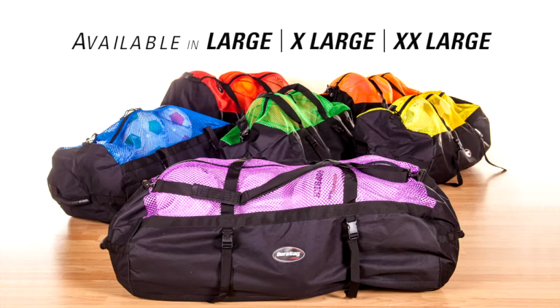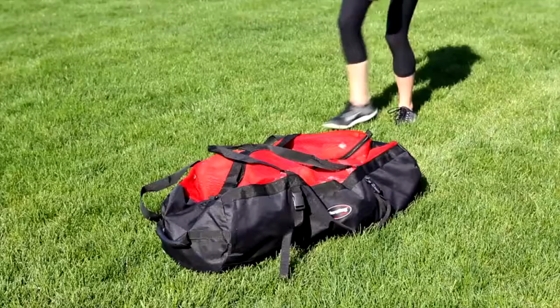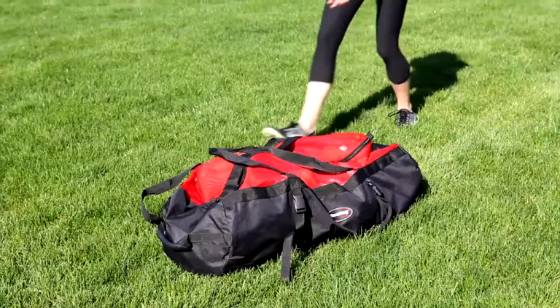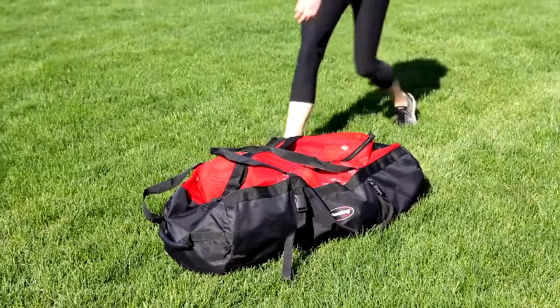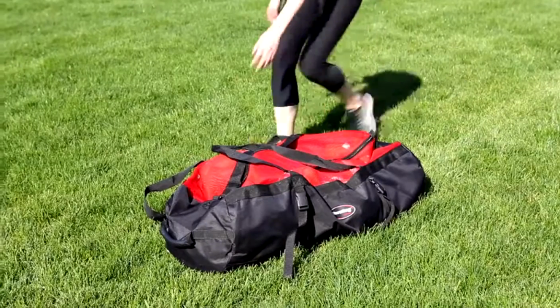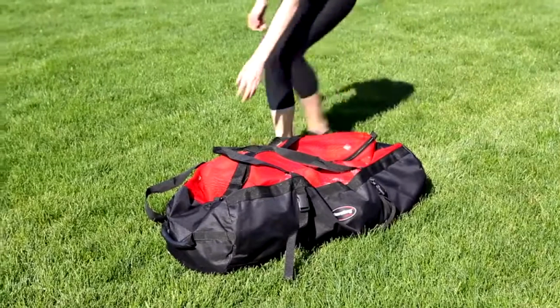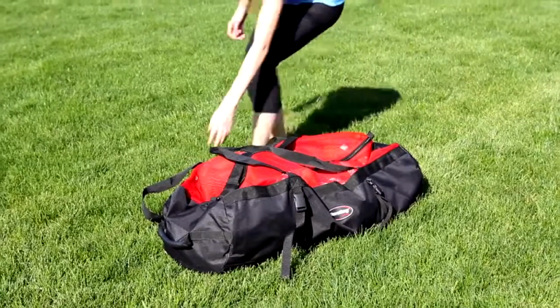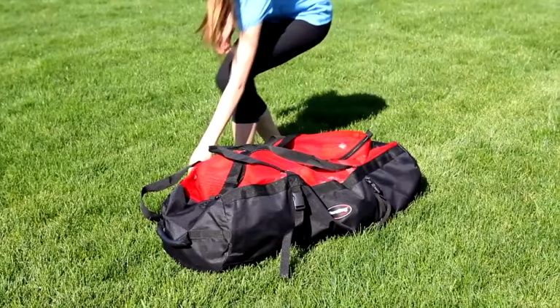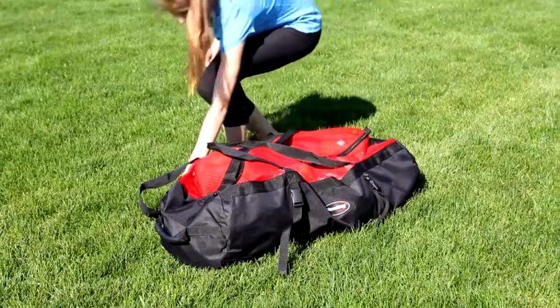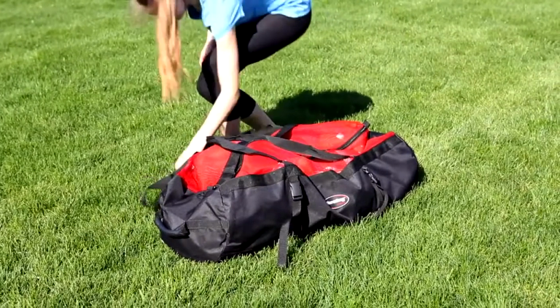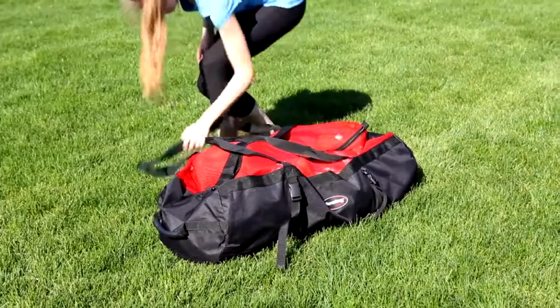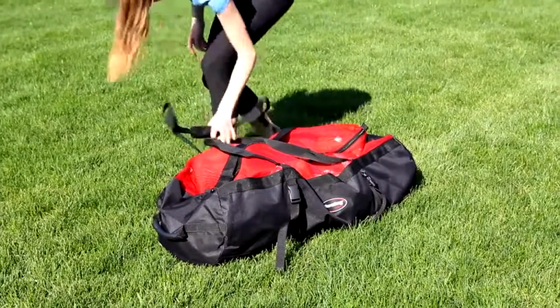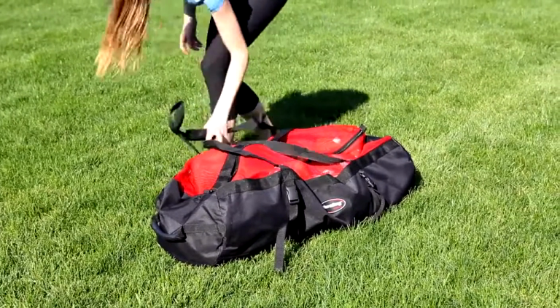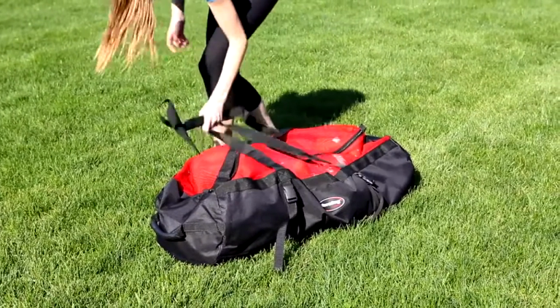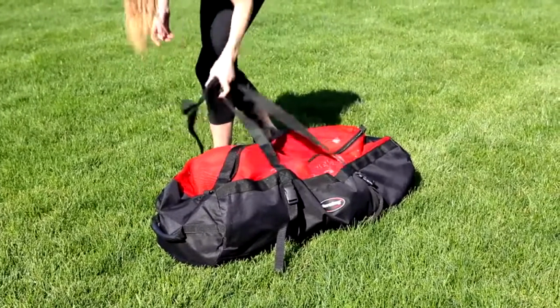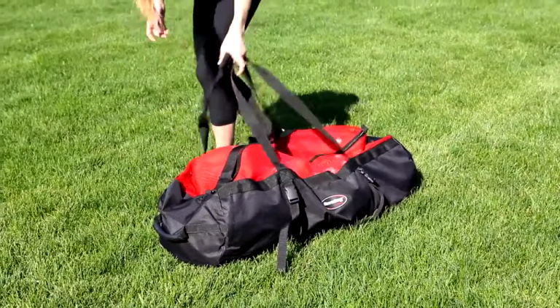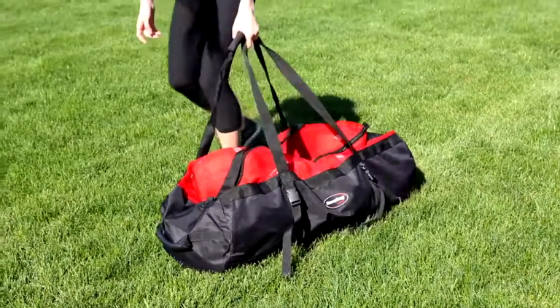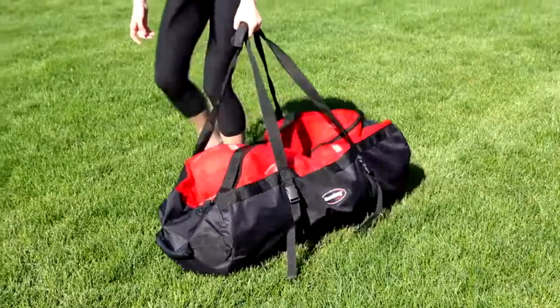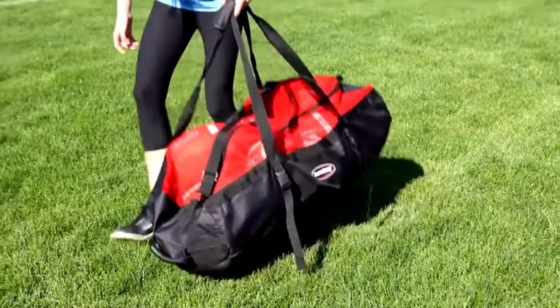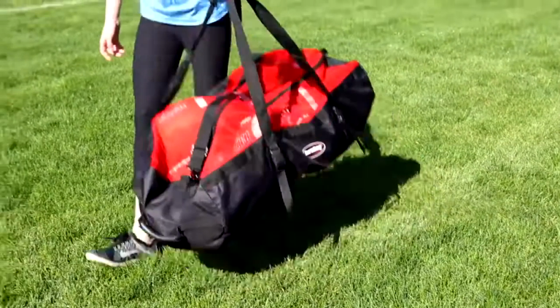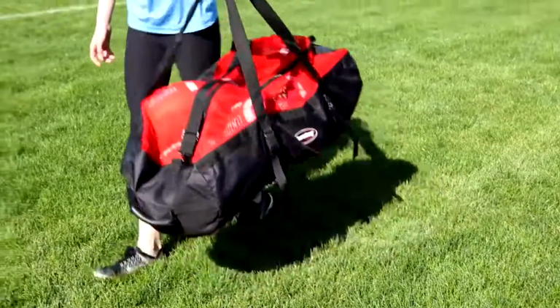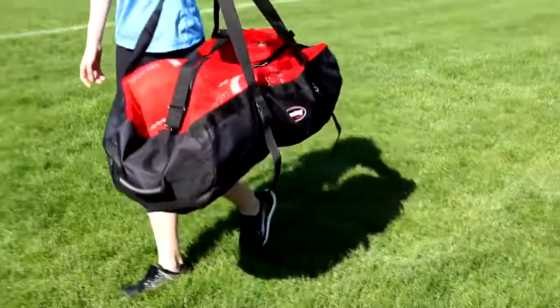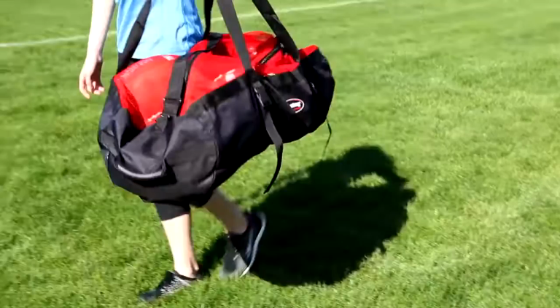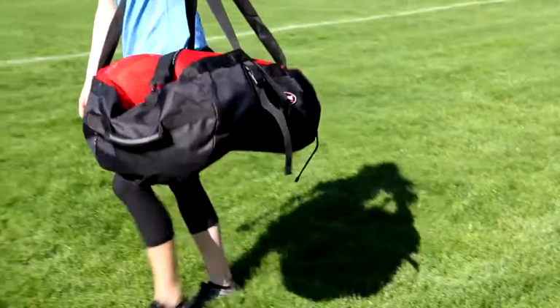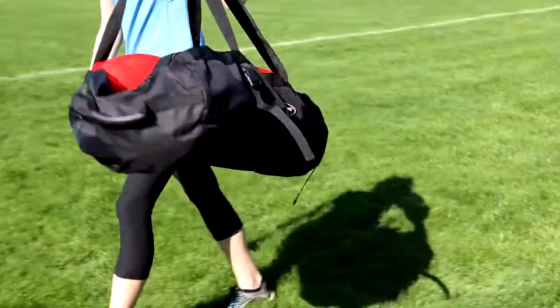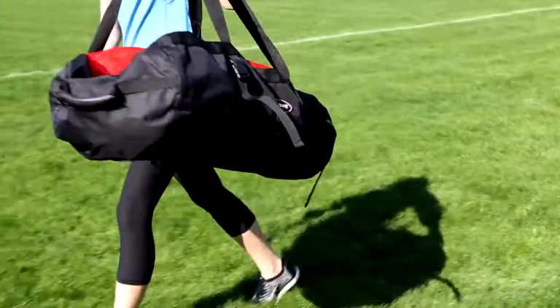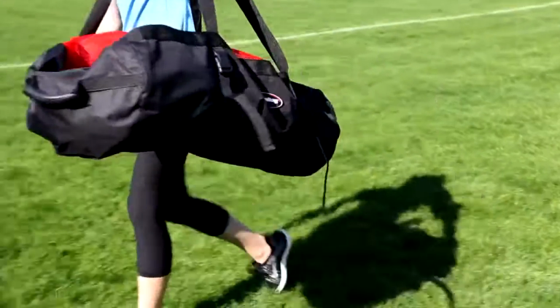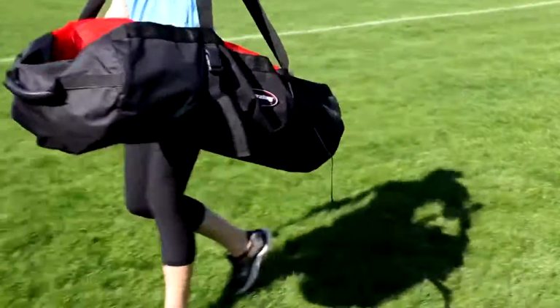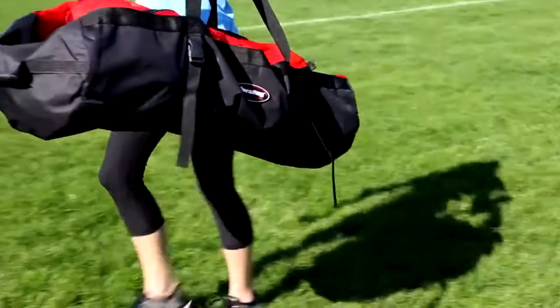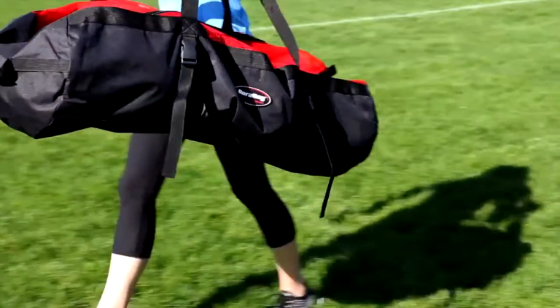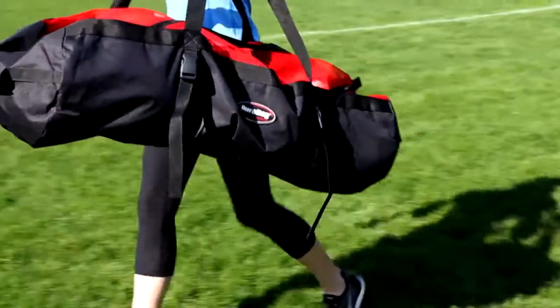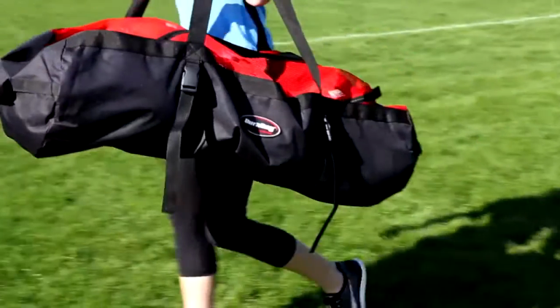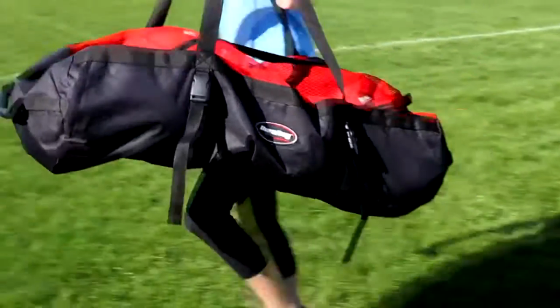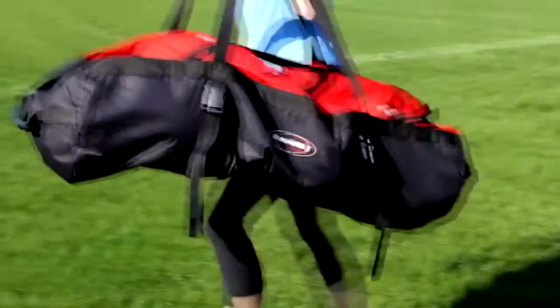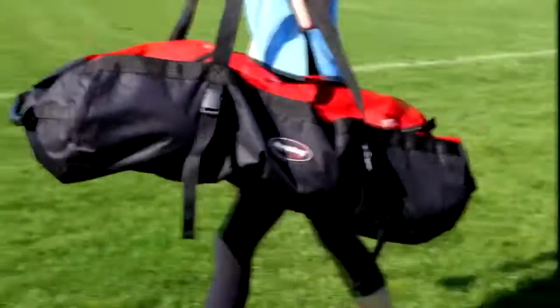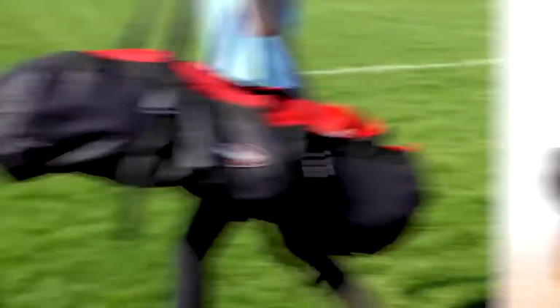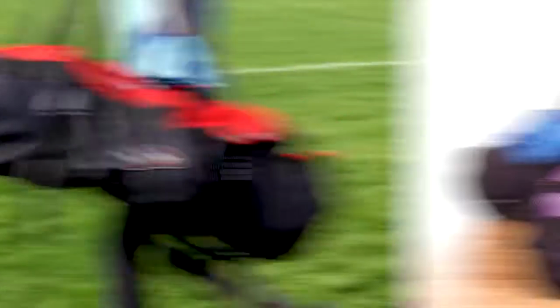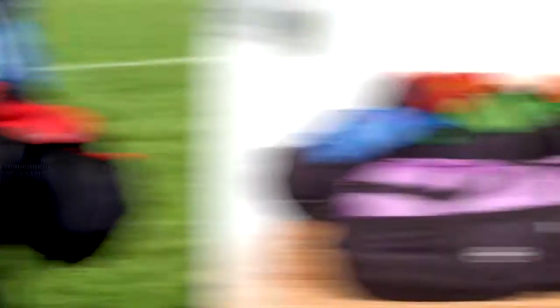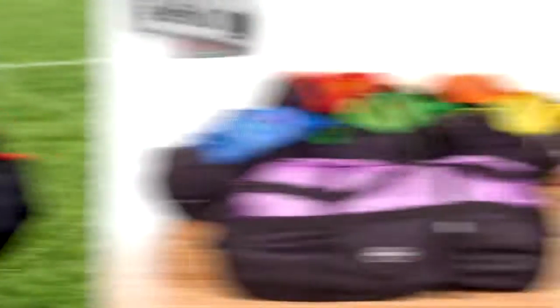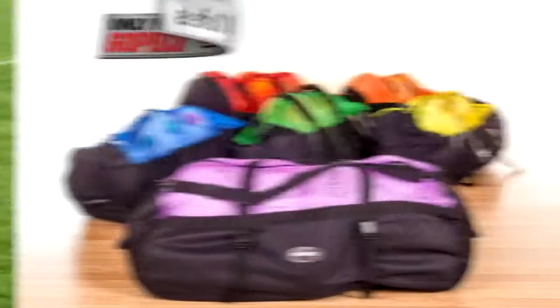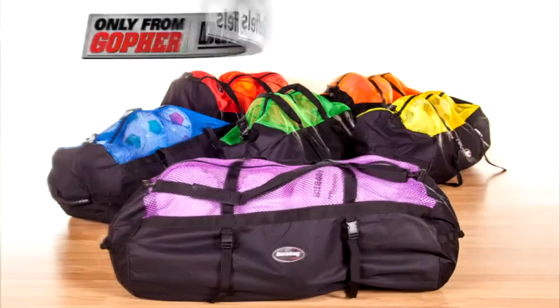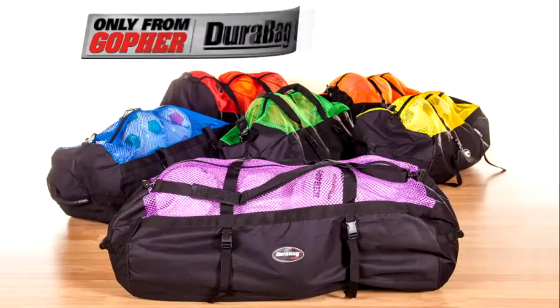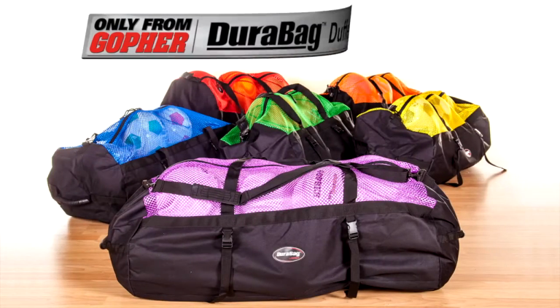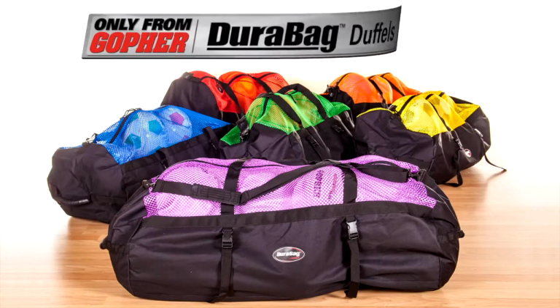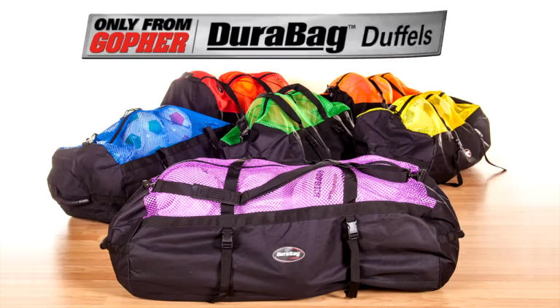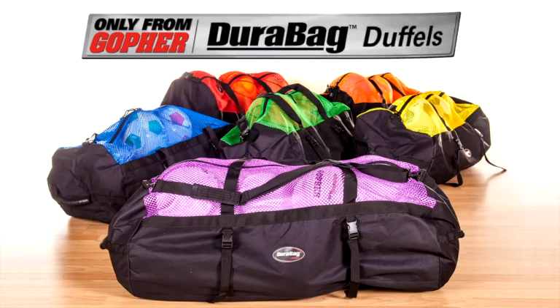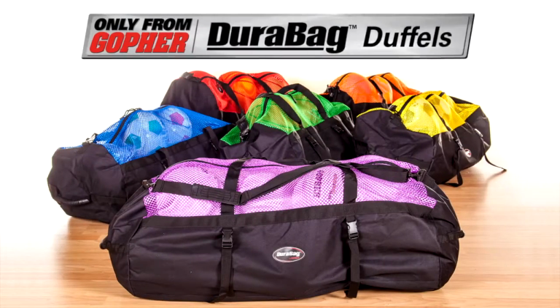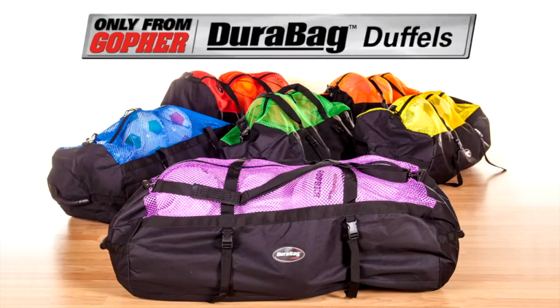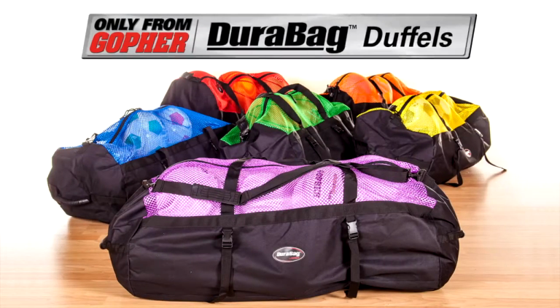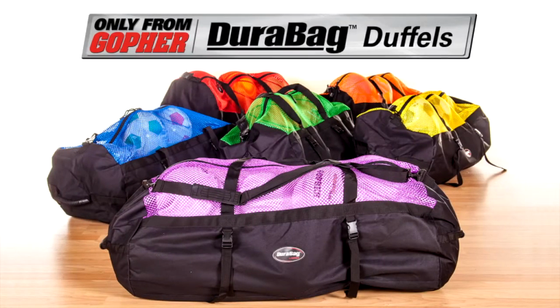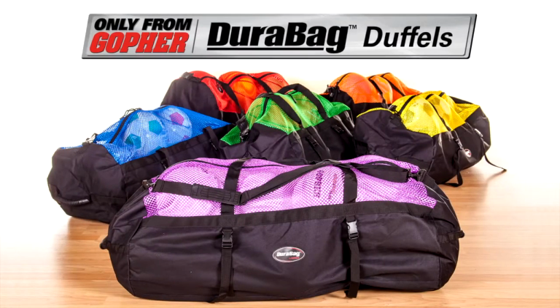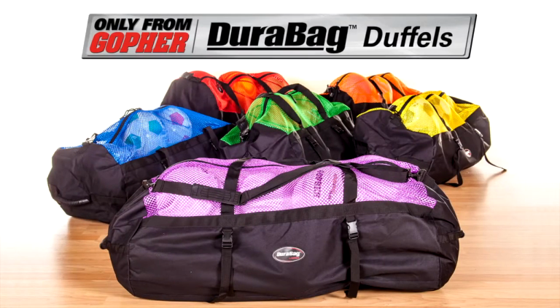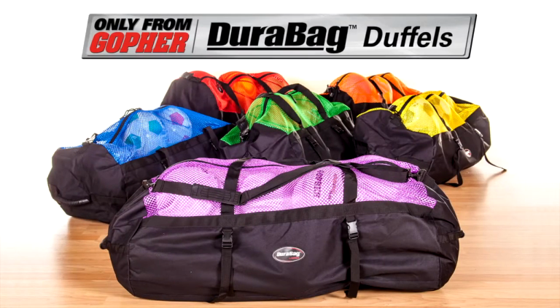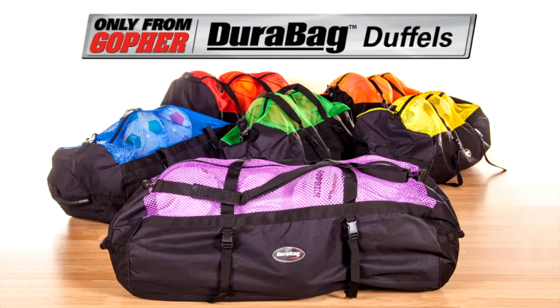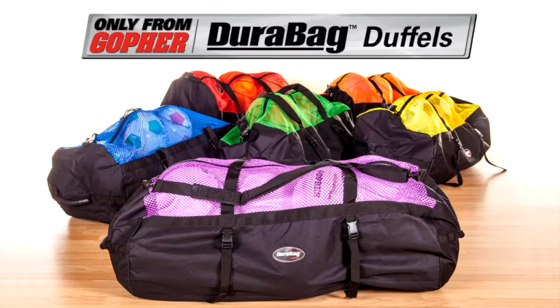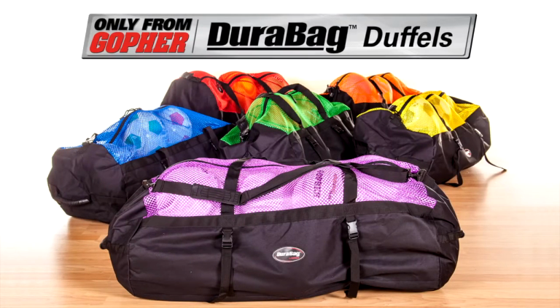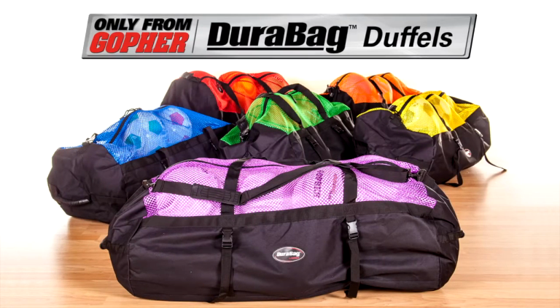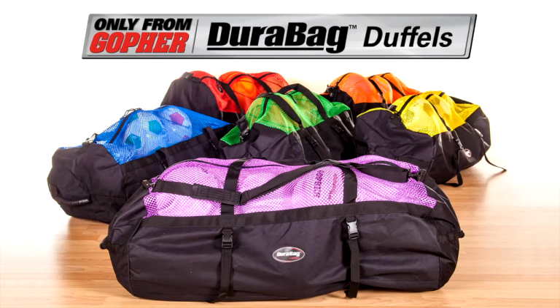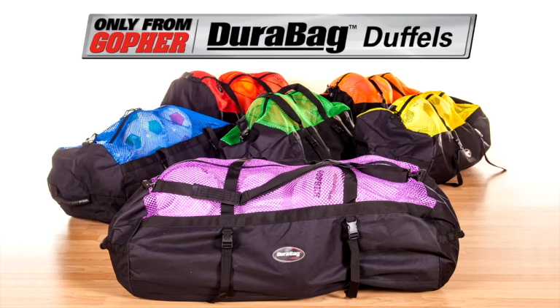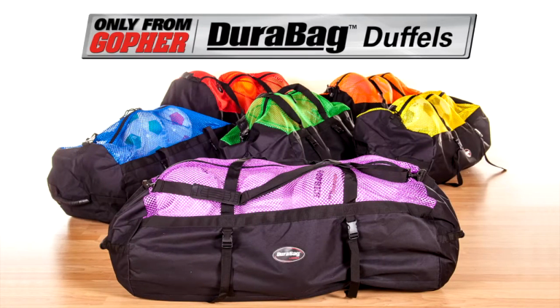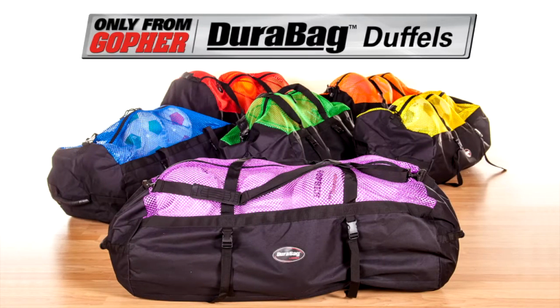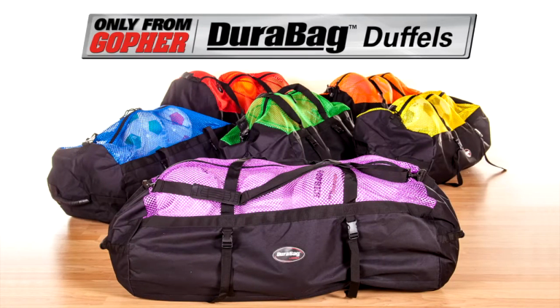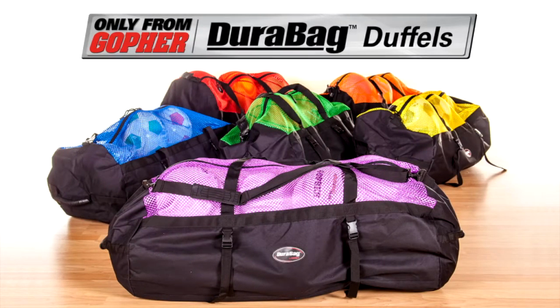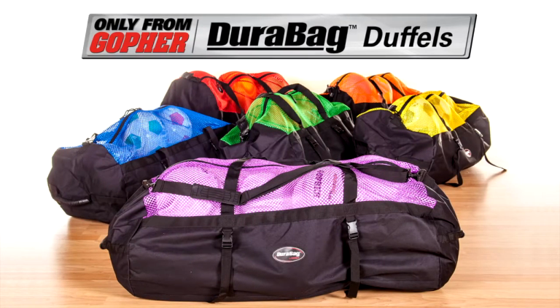Our best mesh duffles make it easy to handle supplies and equipment. Rainbow Dura Bag duffles, only from Gopher.